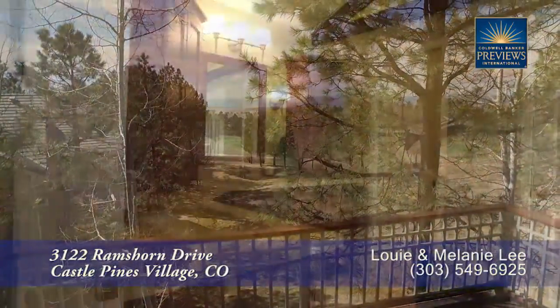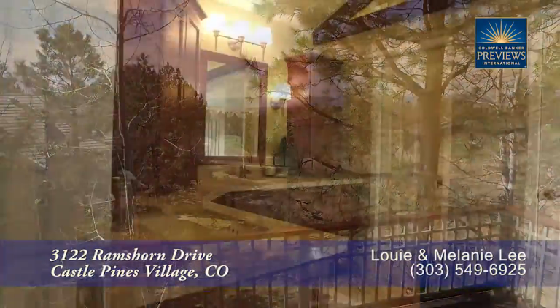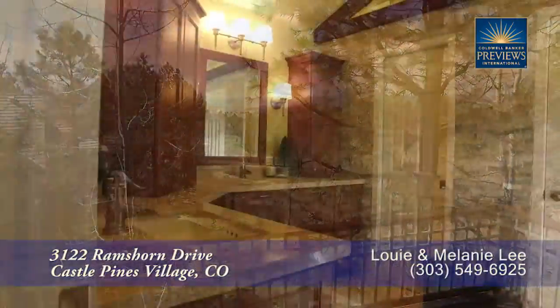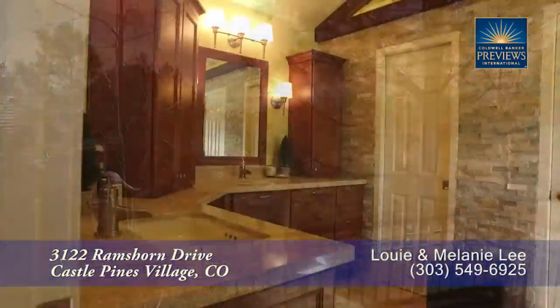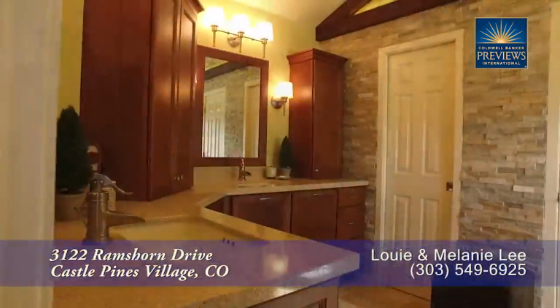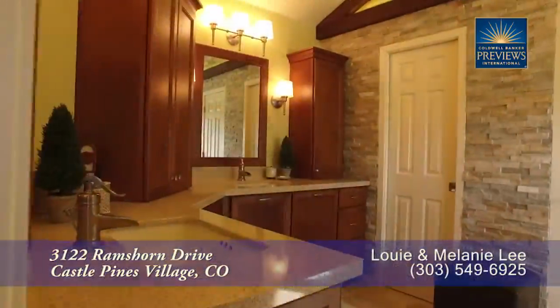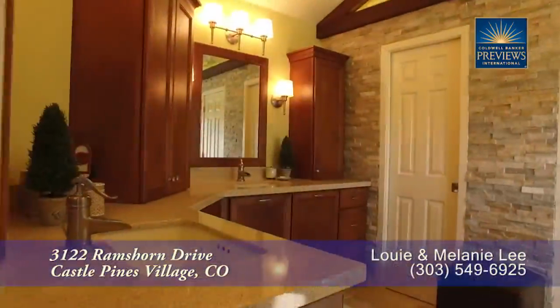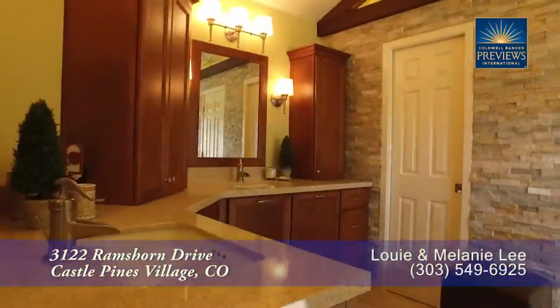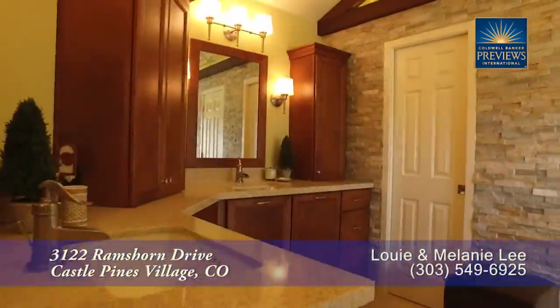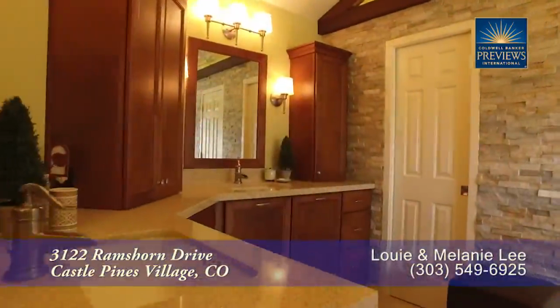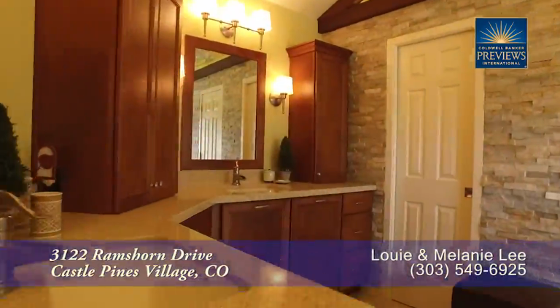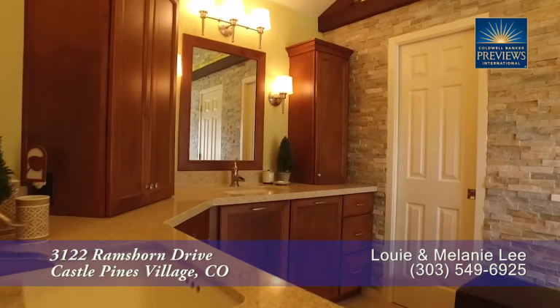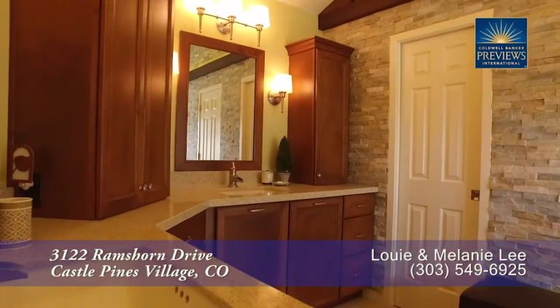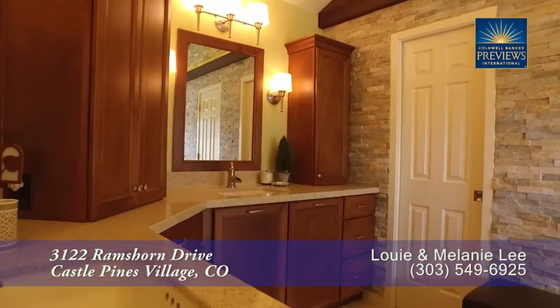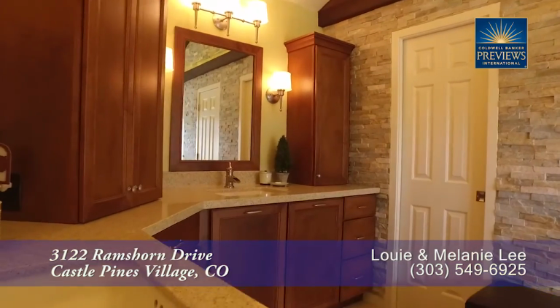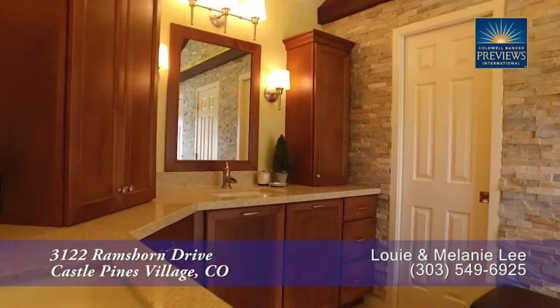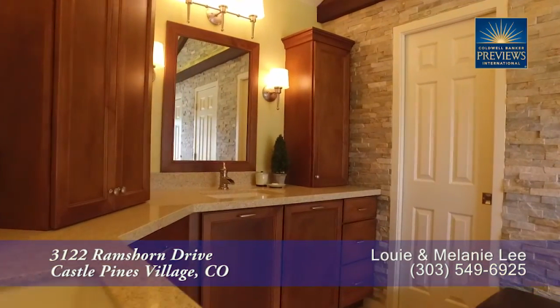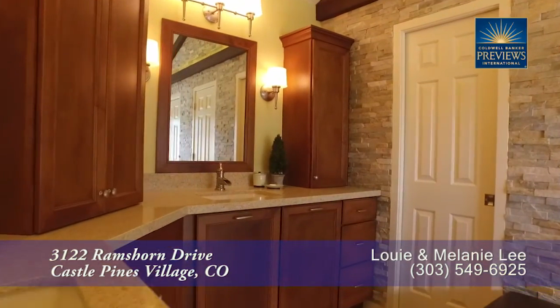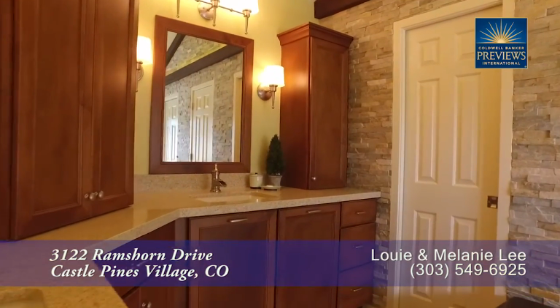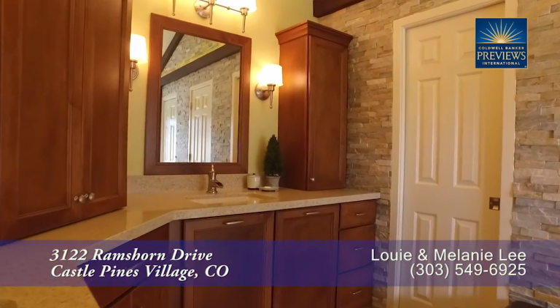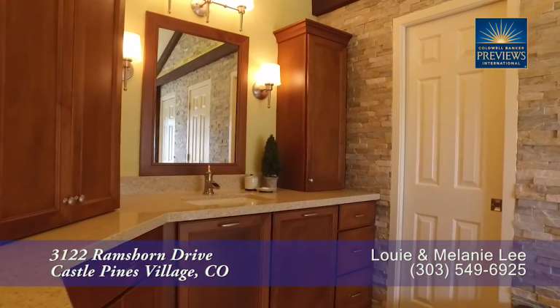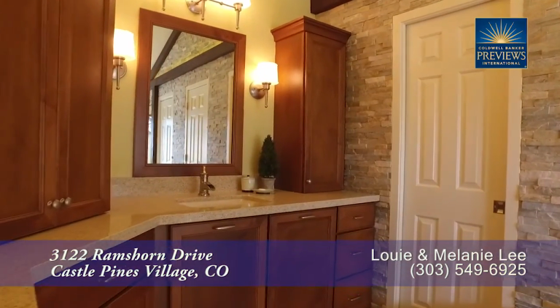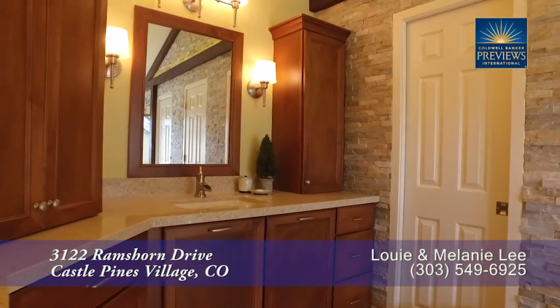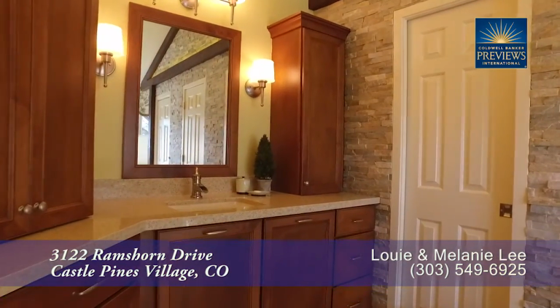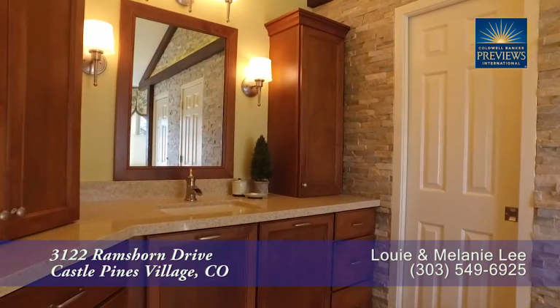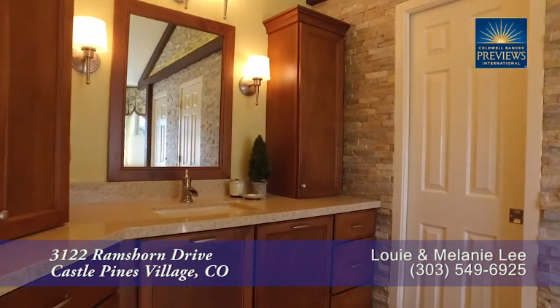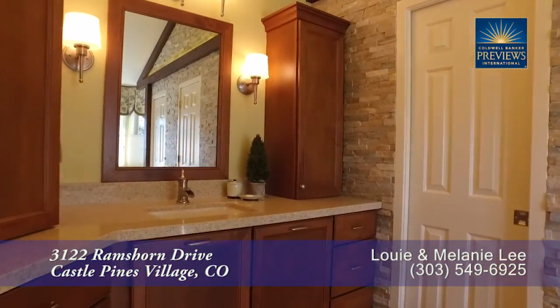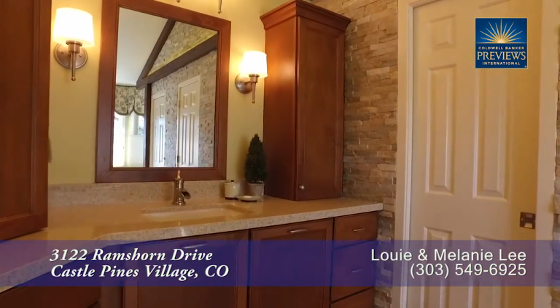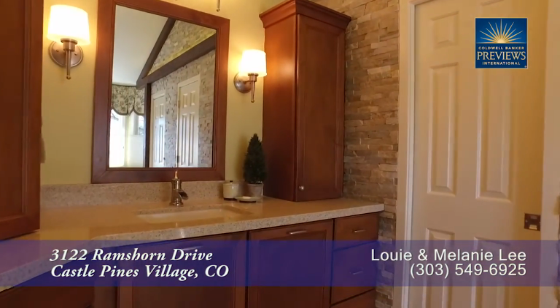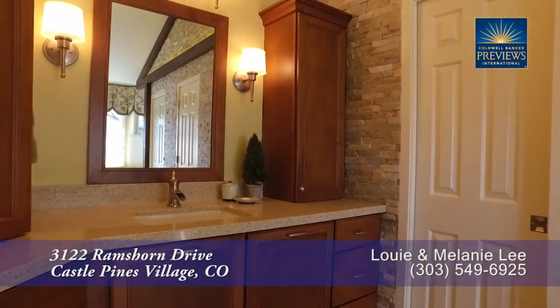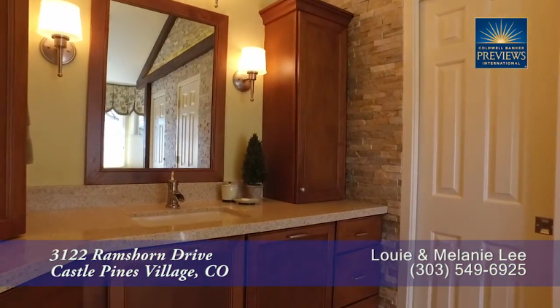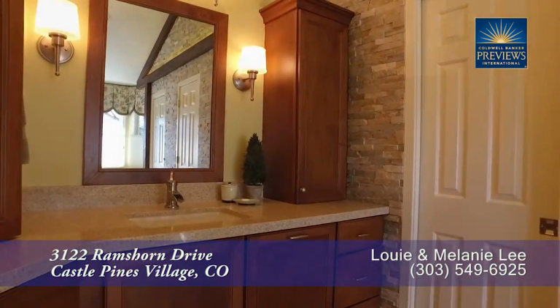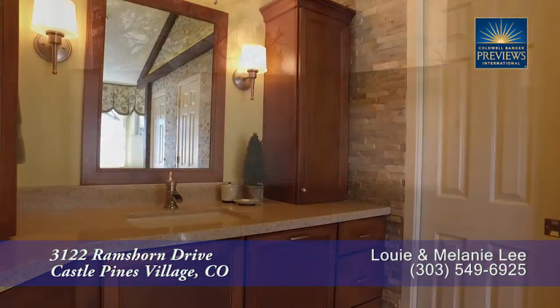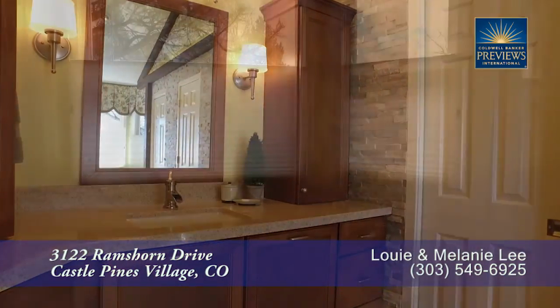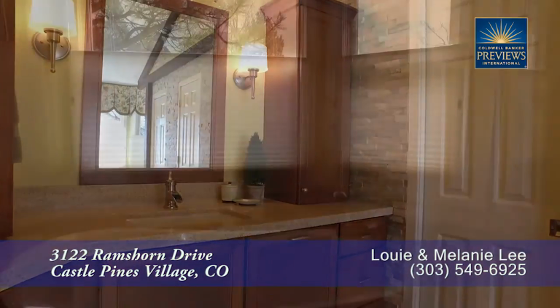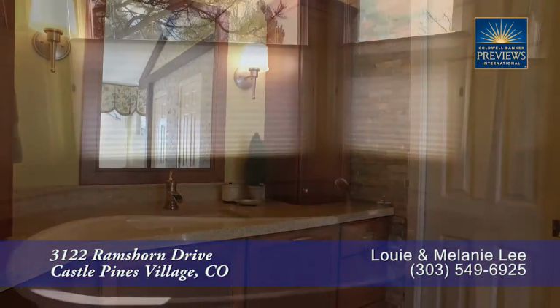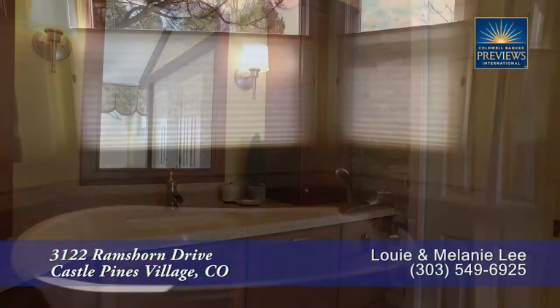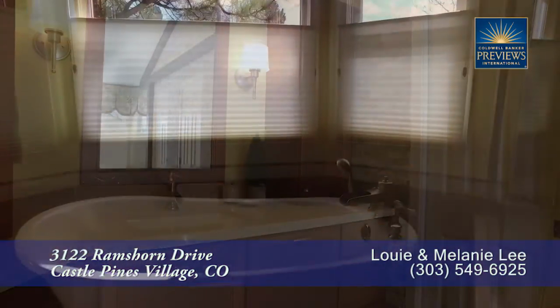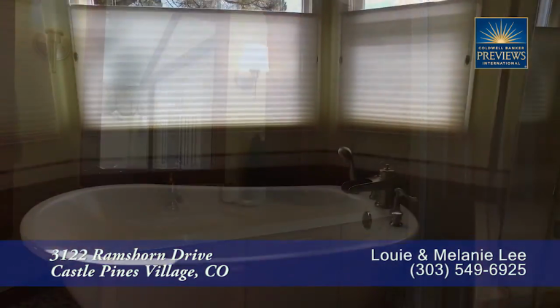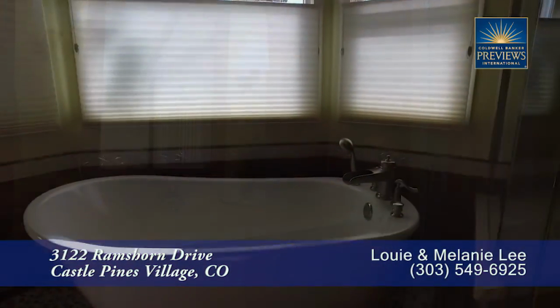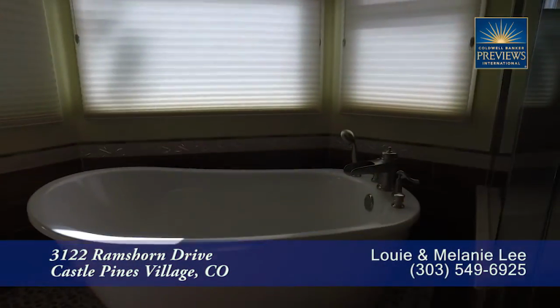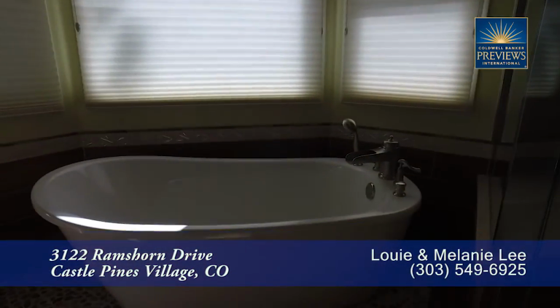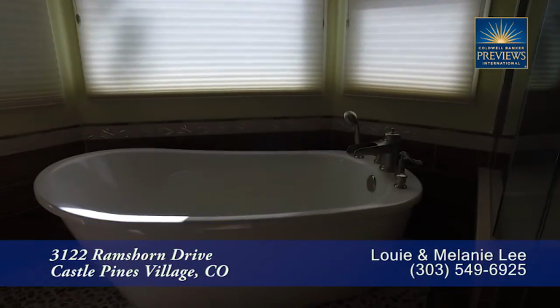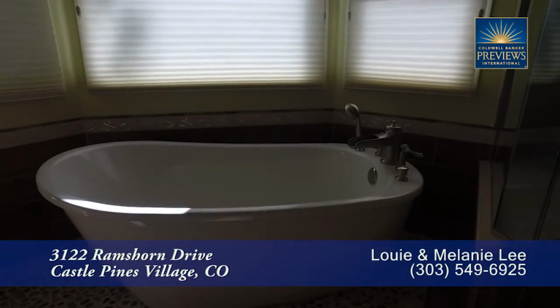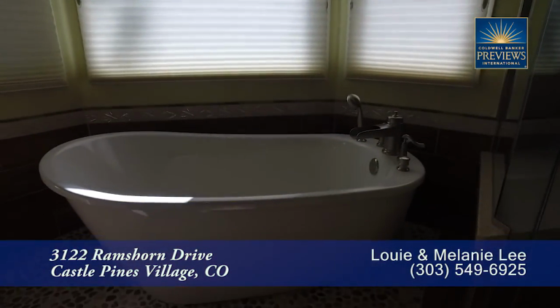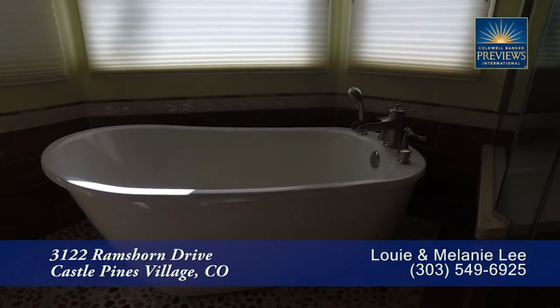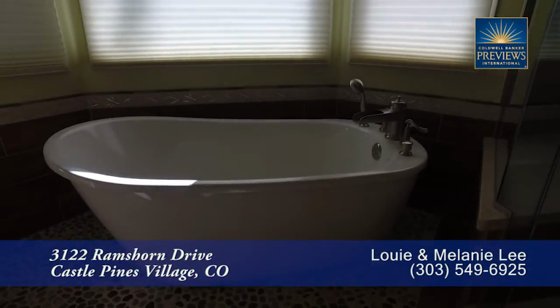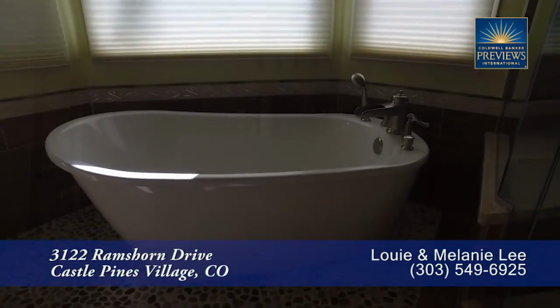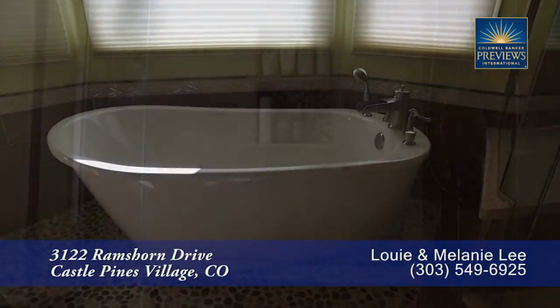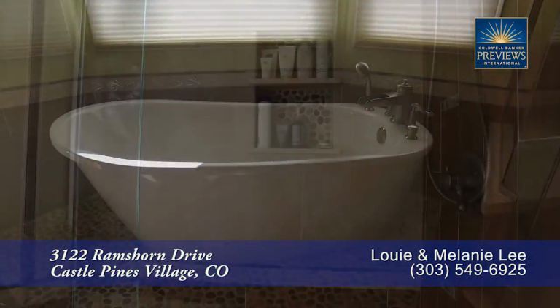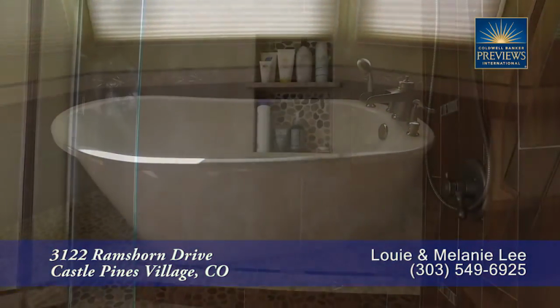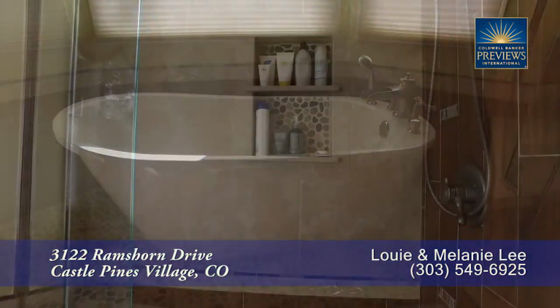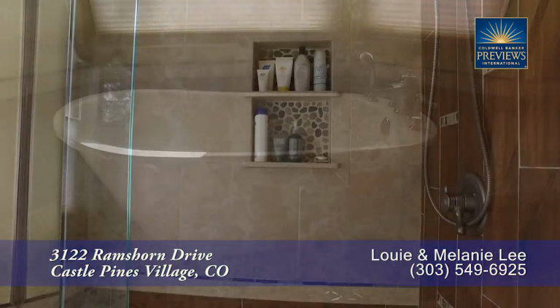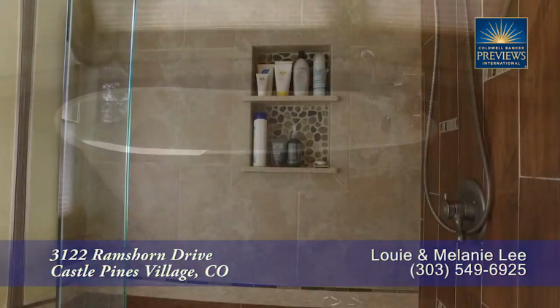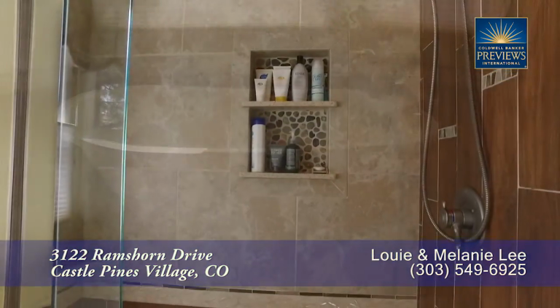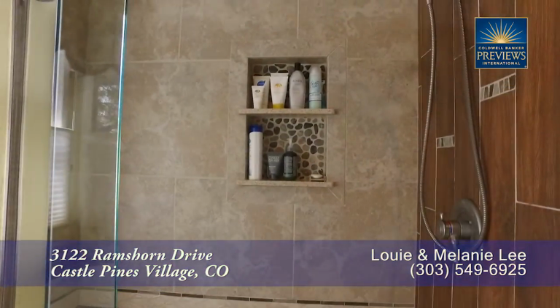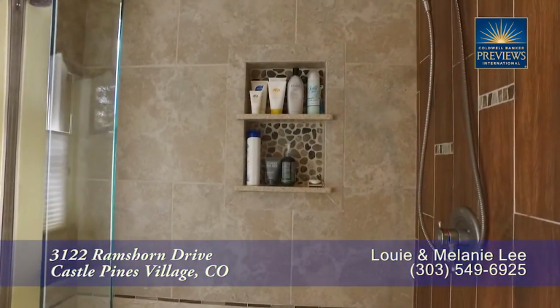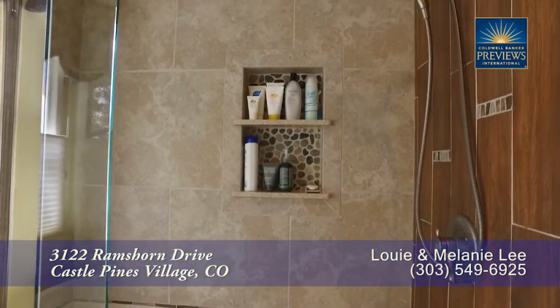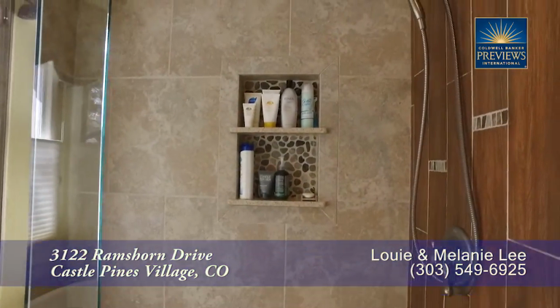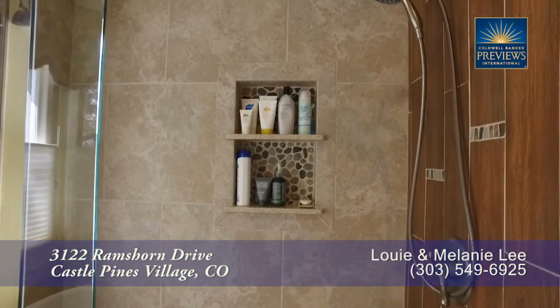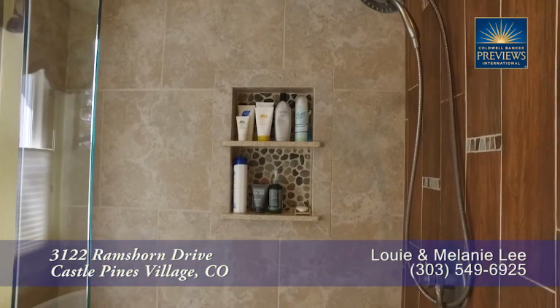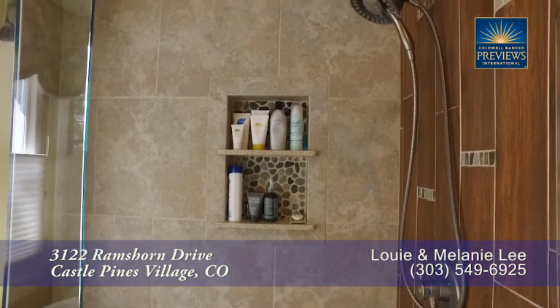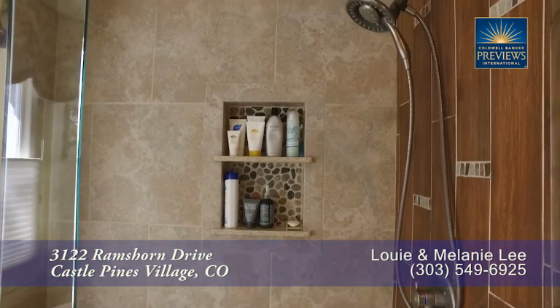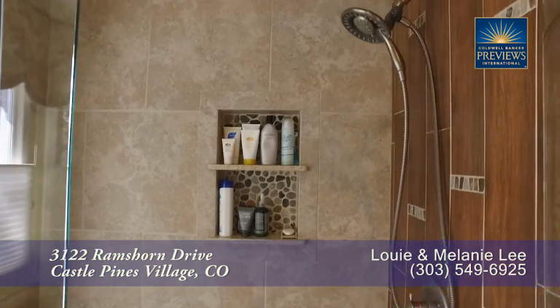The updated five-piece master bath features dual sinks, a deep soaking tub, and a large shower.